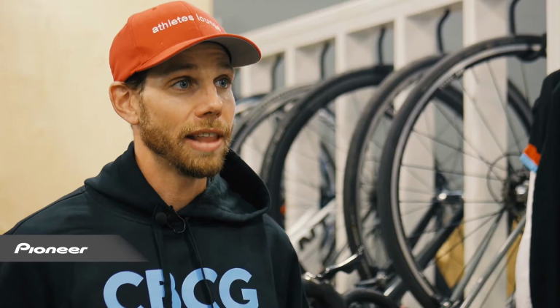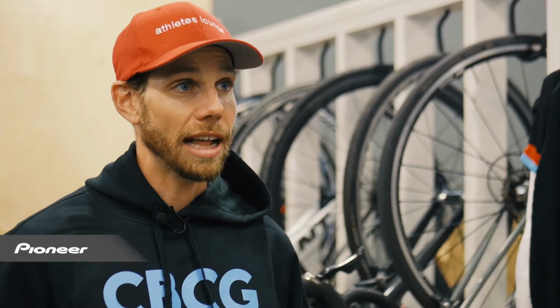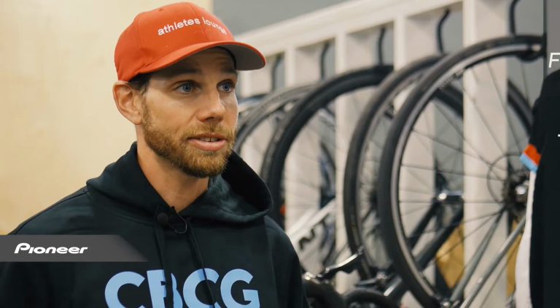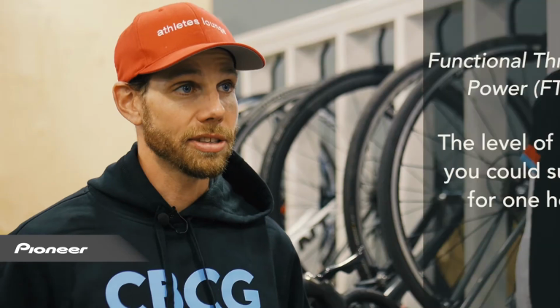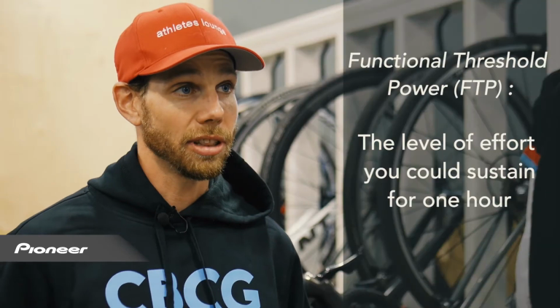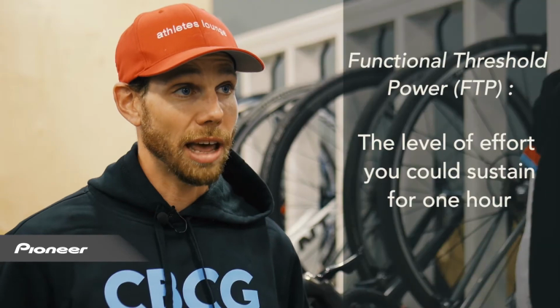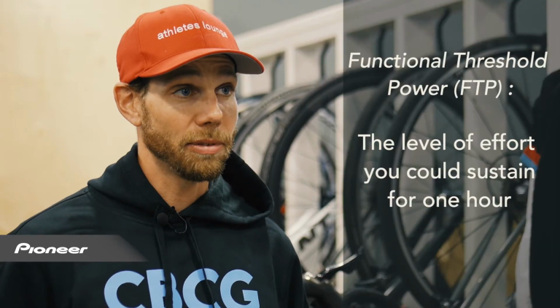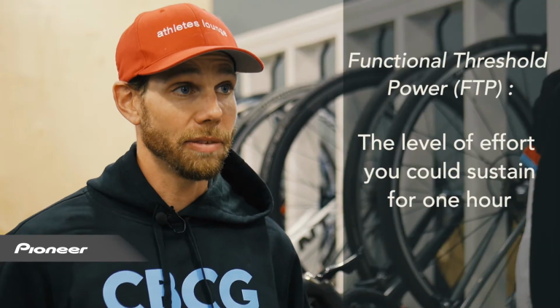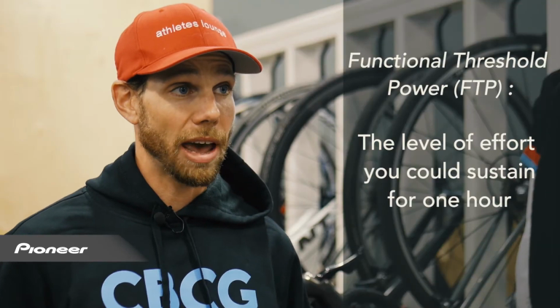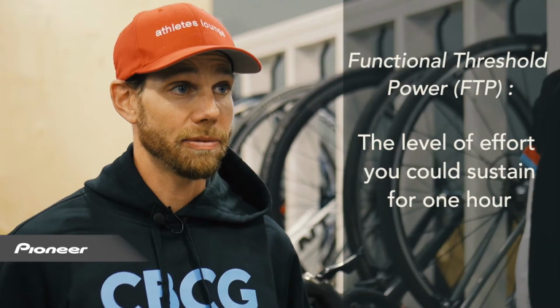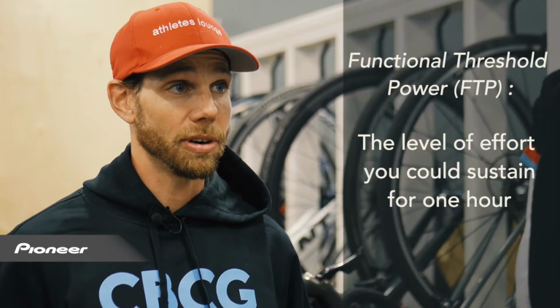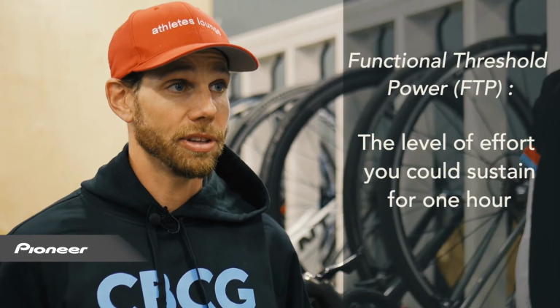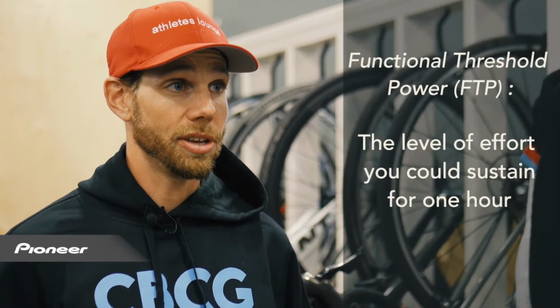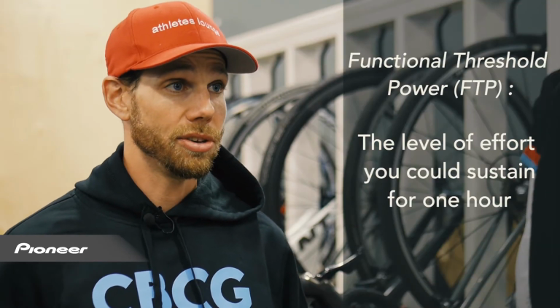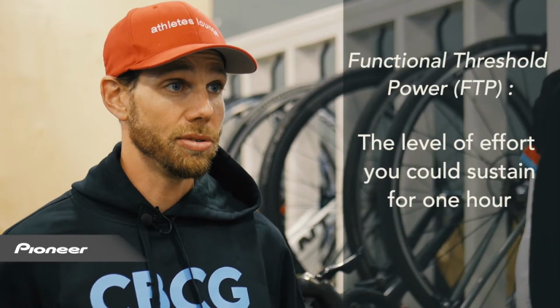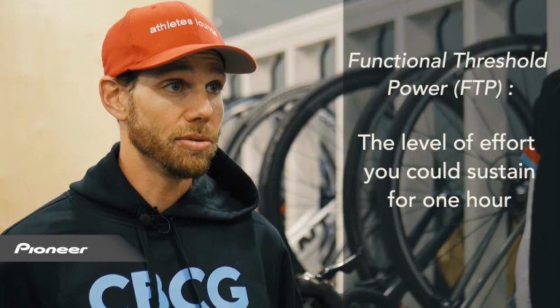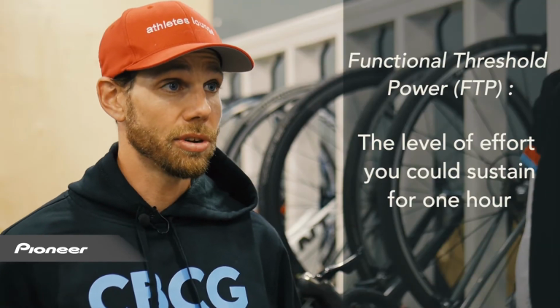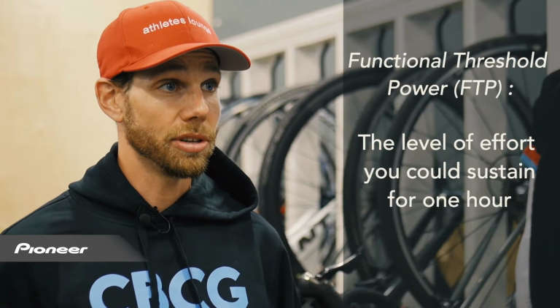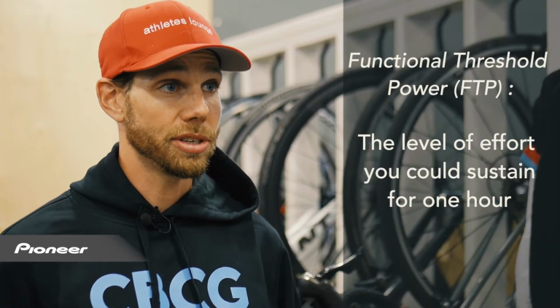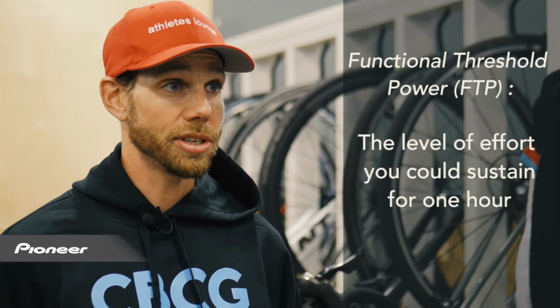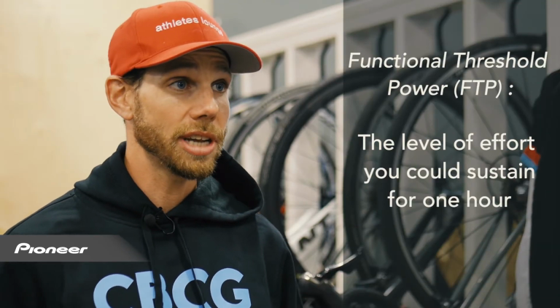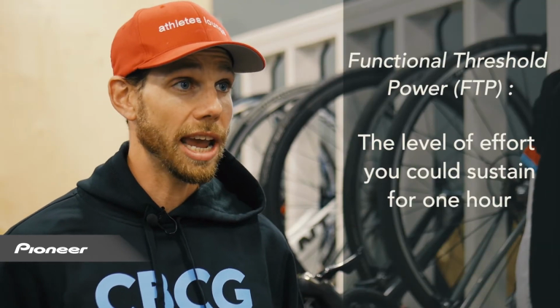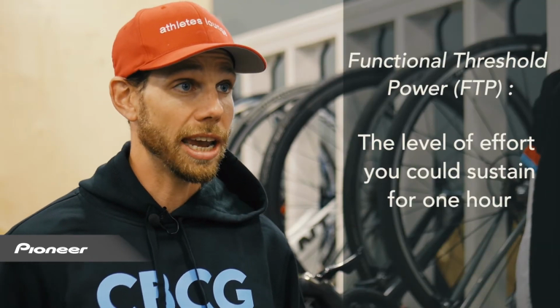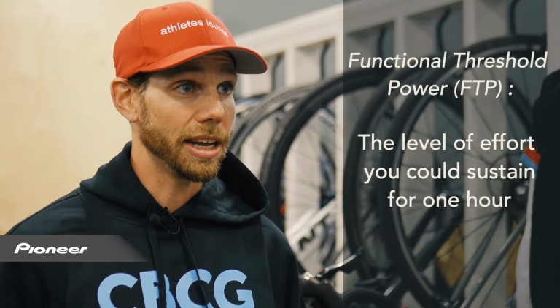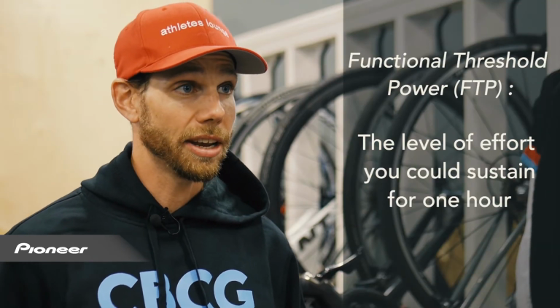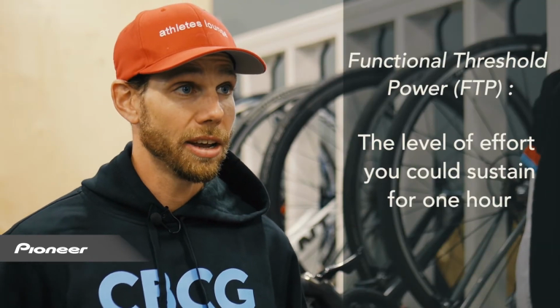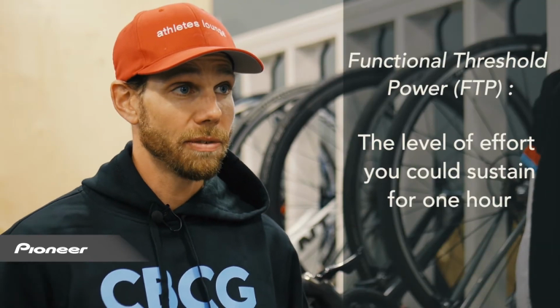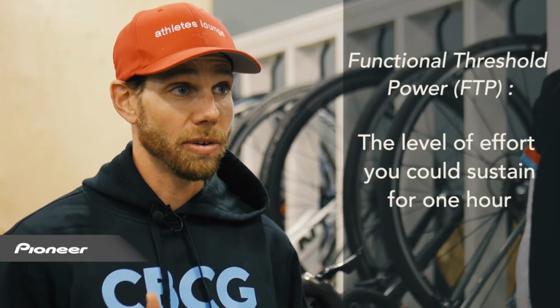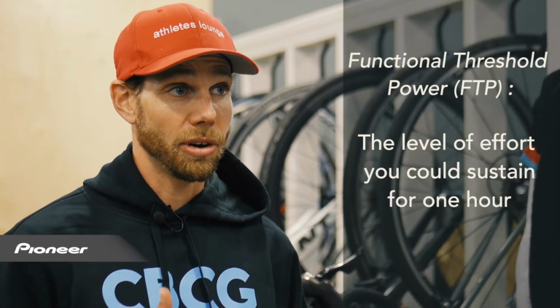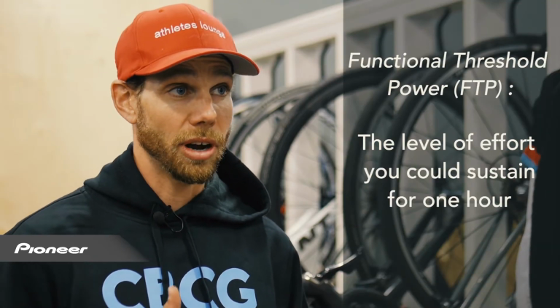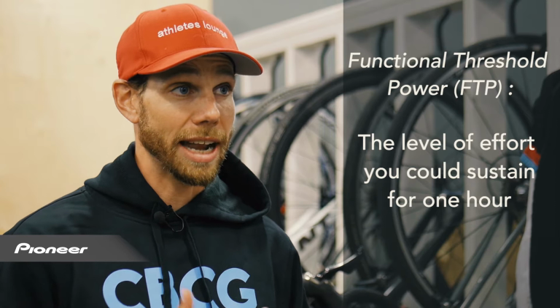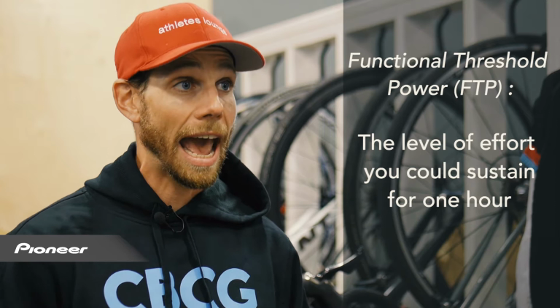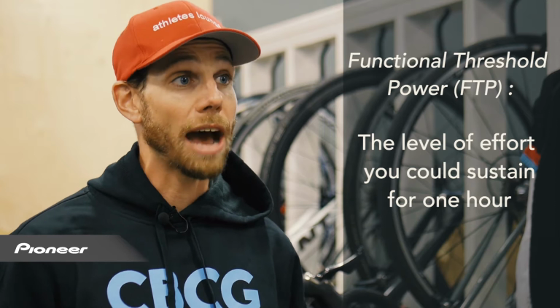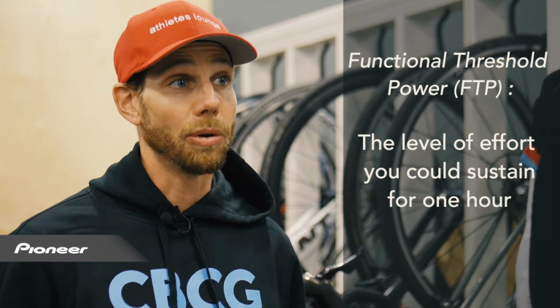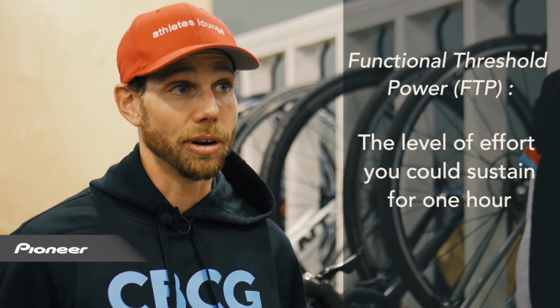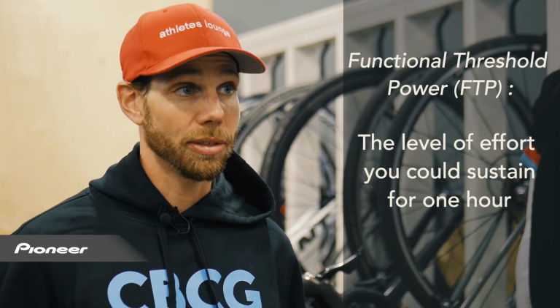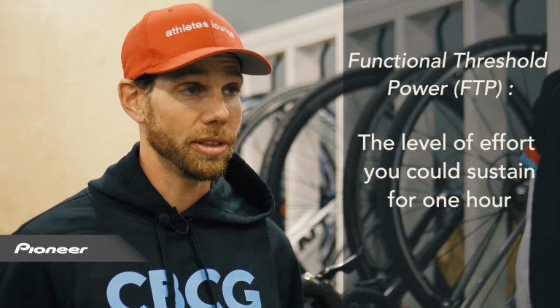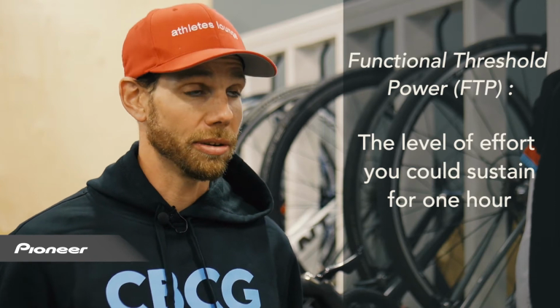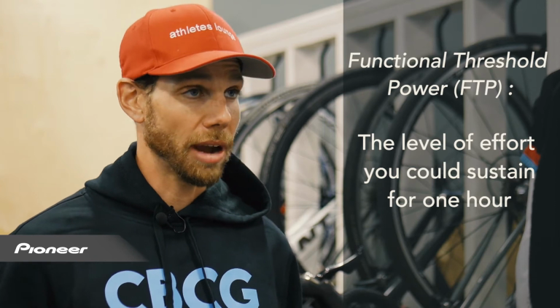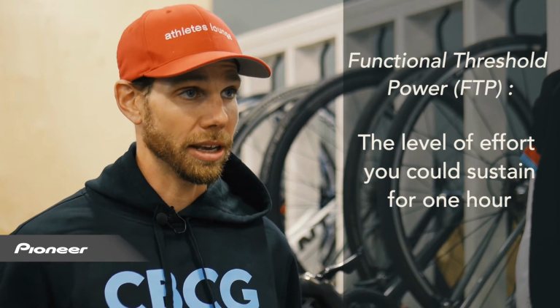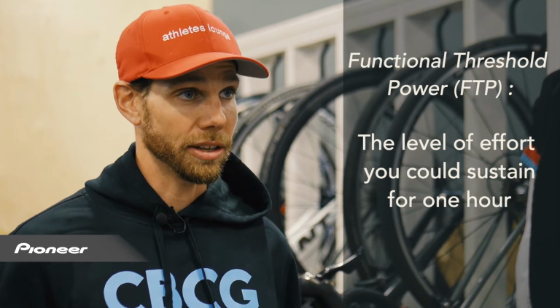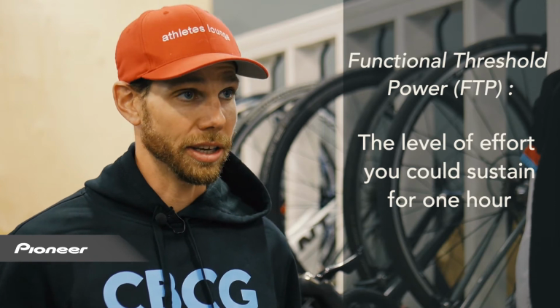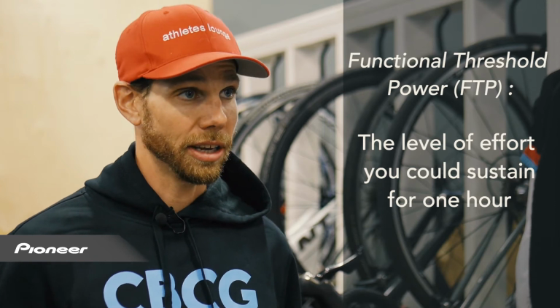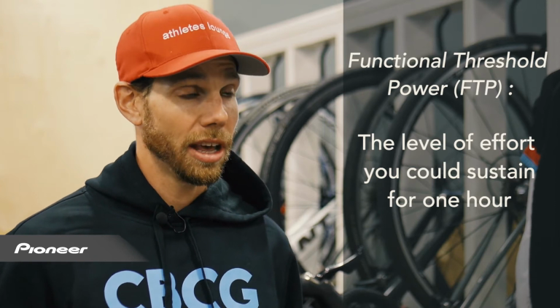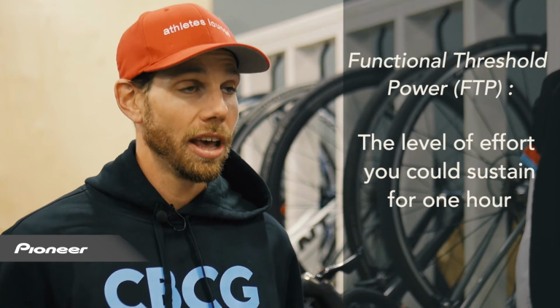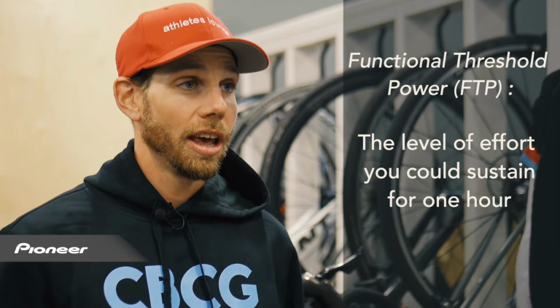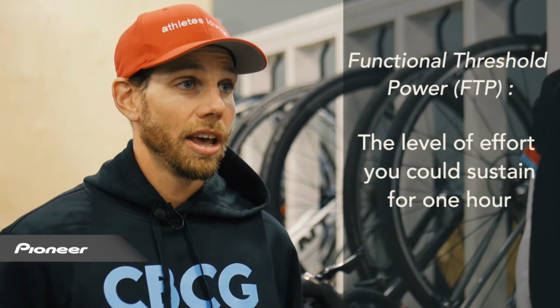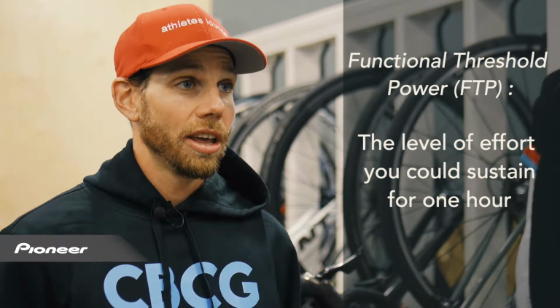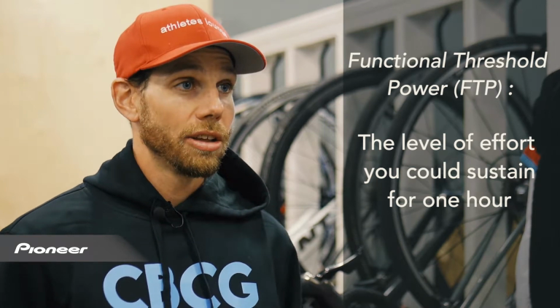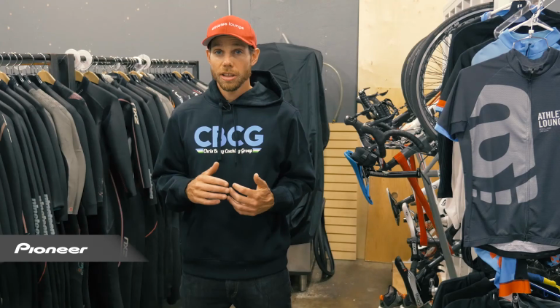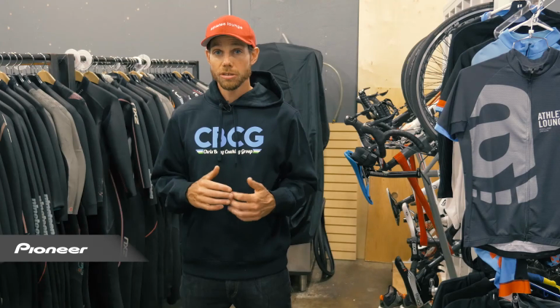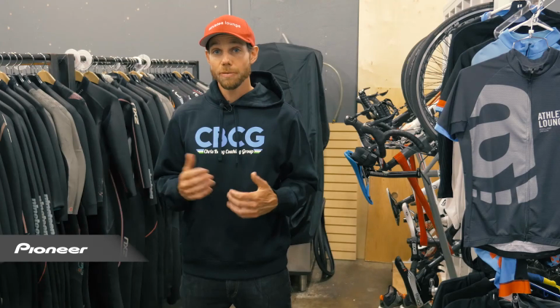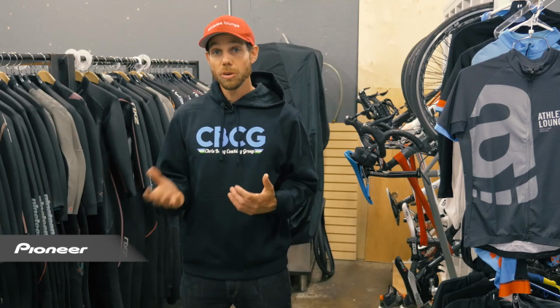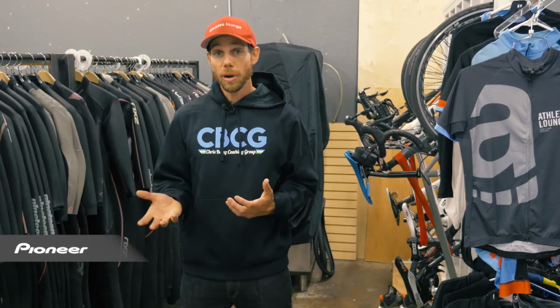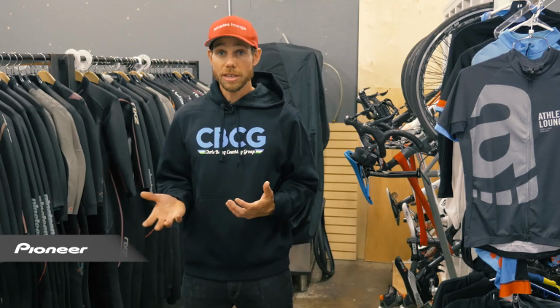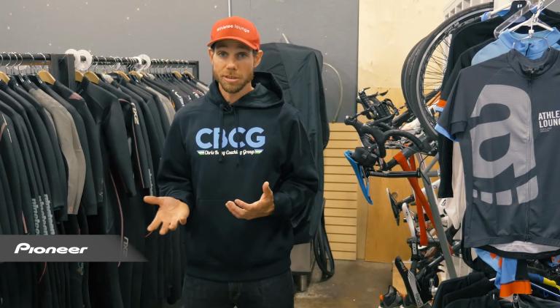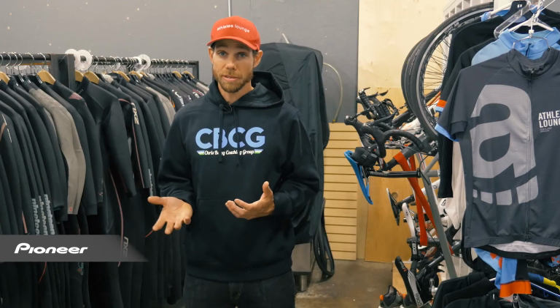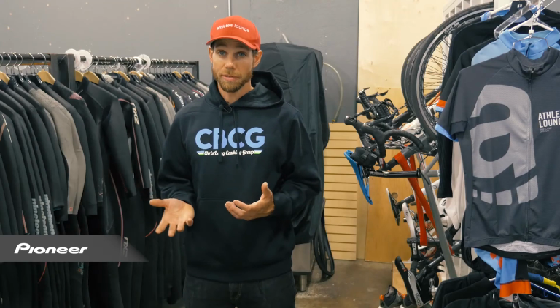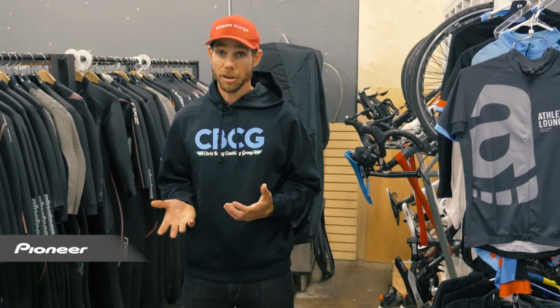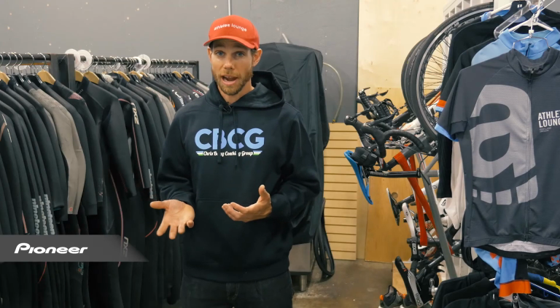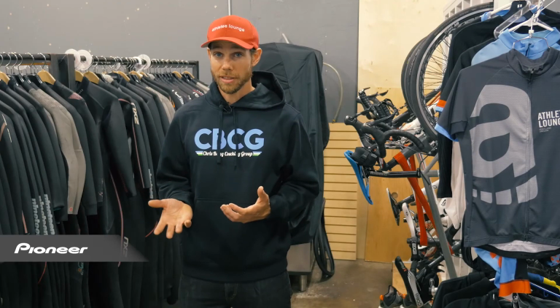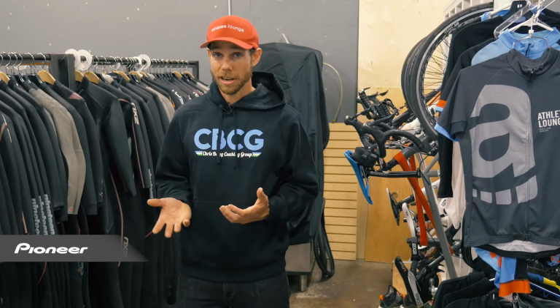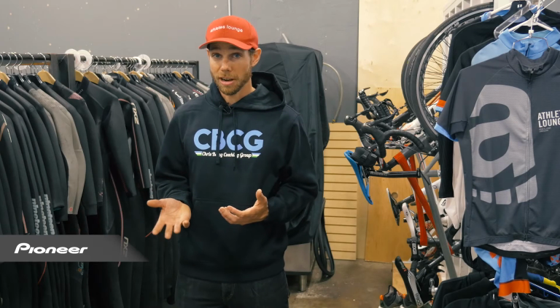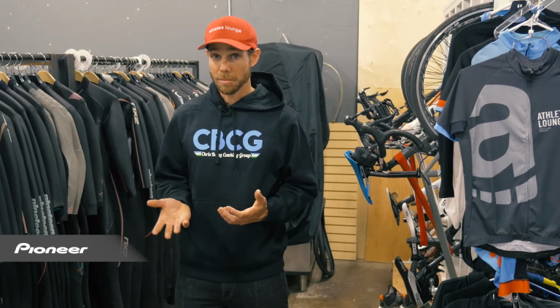Functional threshold power is the level of effort that you could sustain for an hour, theoretically. There are a few ways that you can figure out that number.